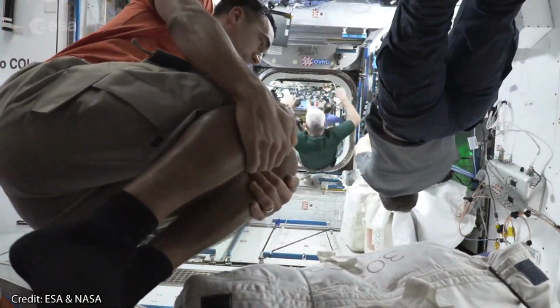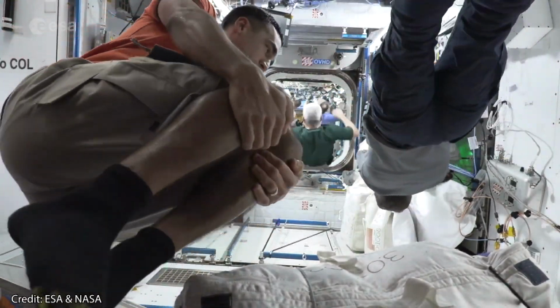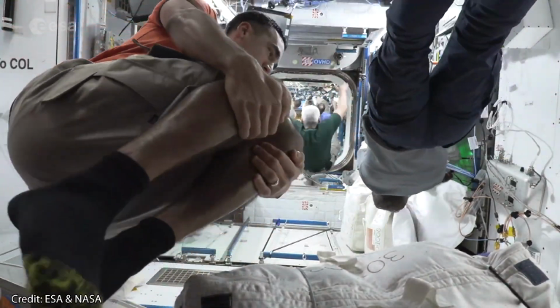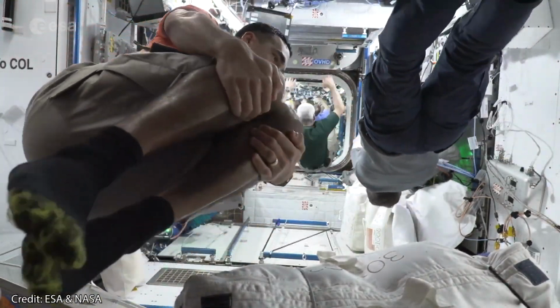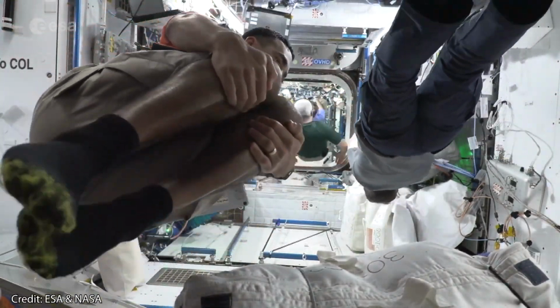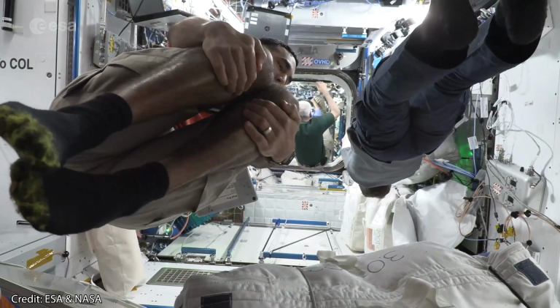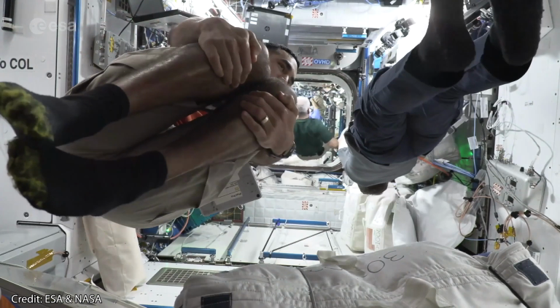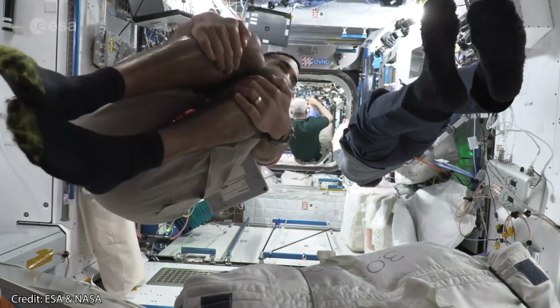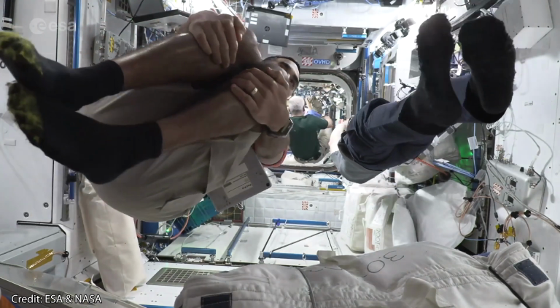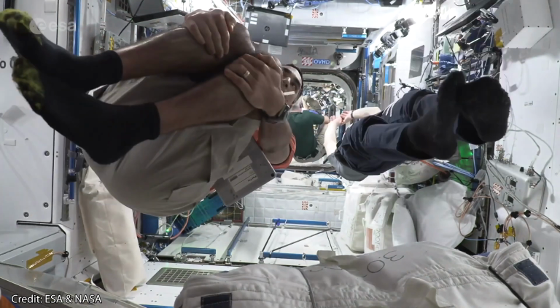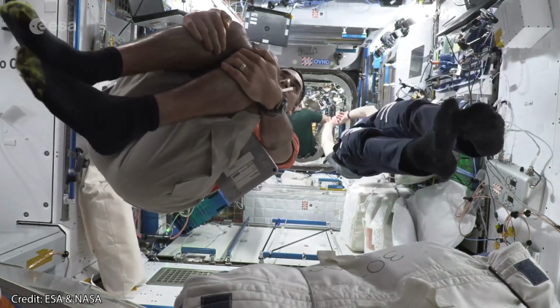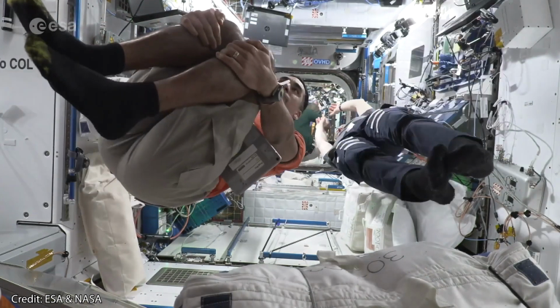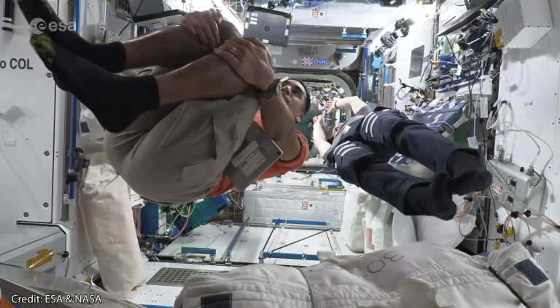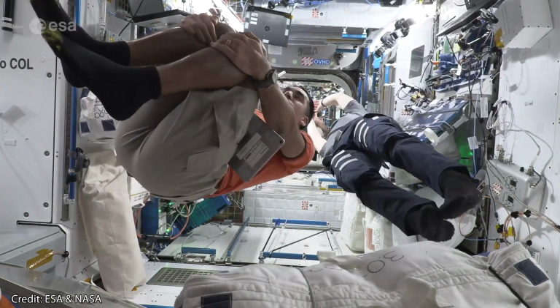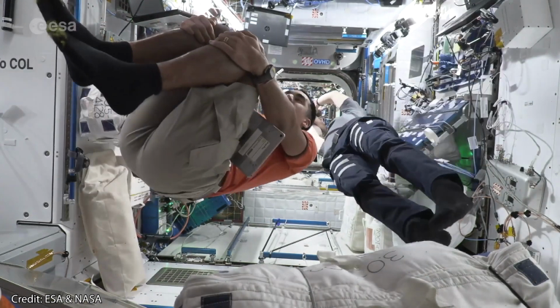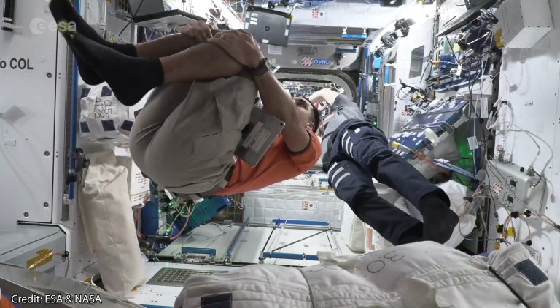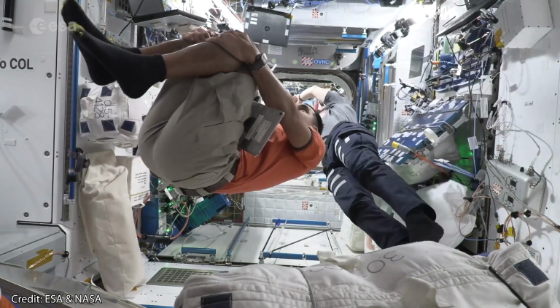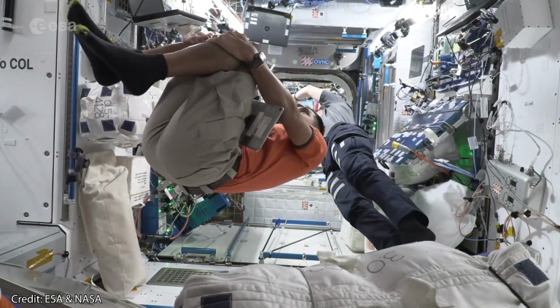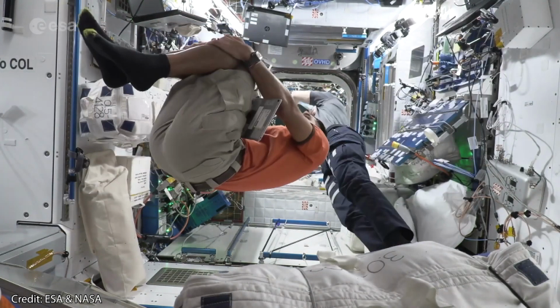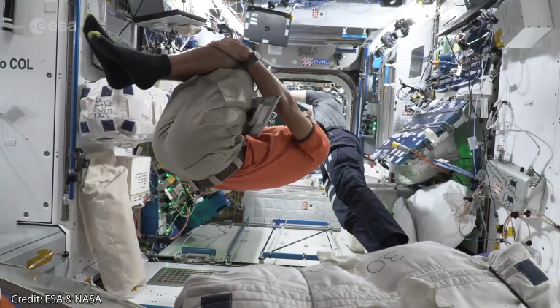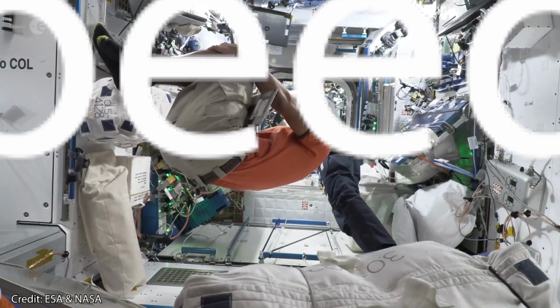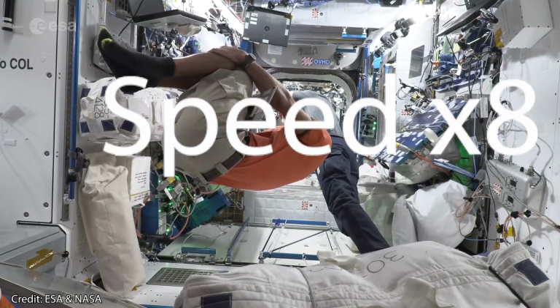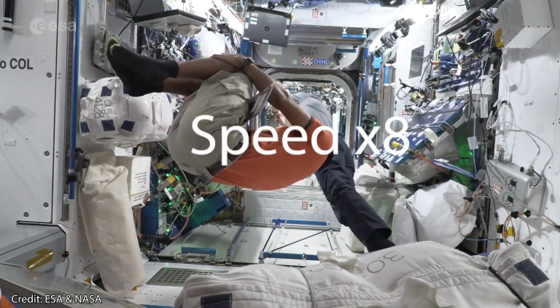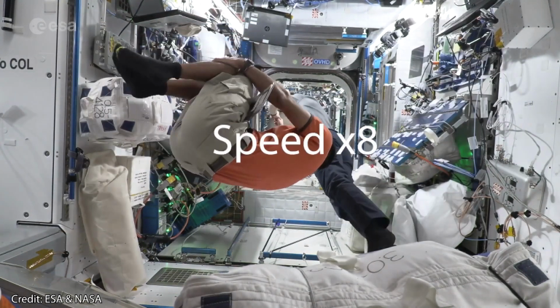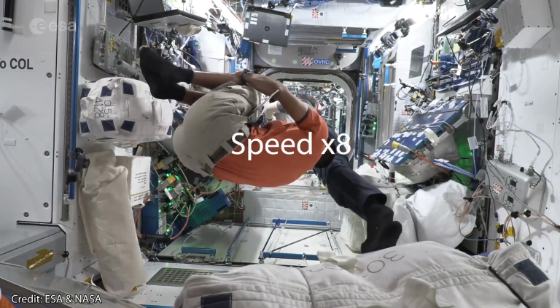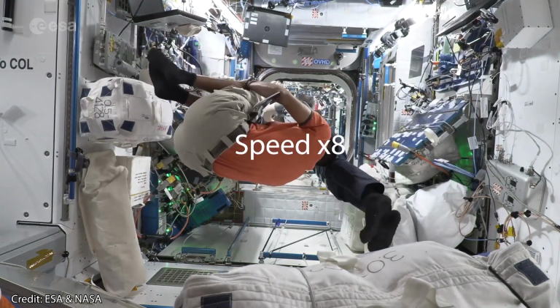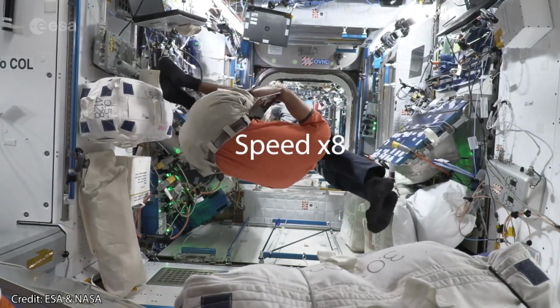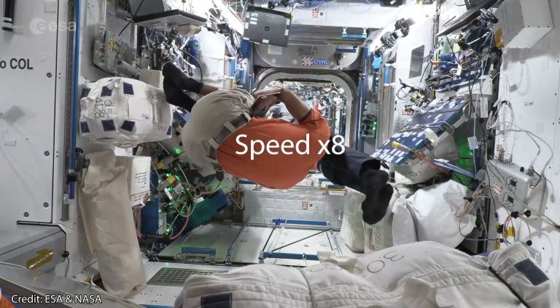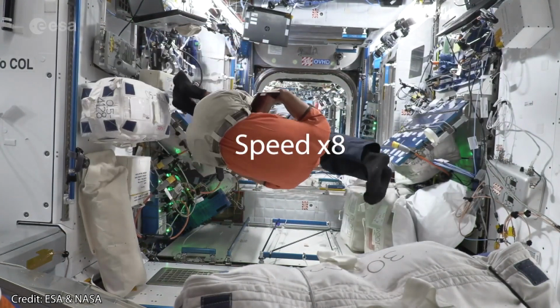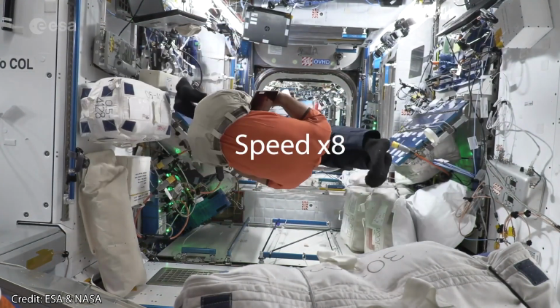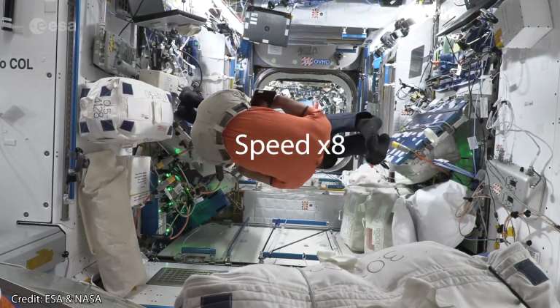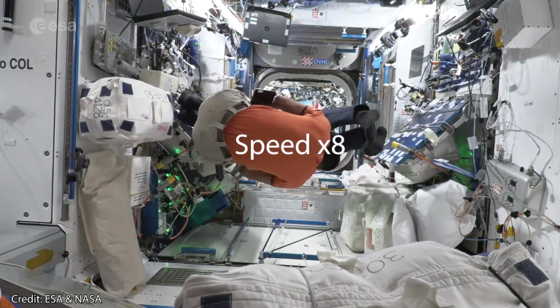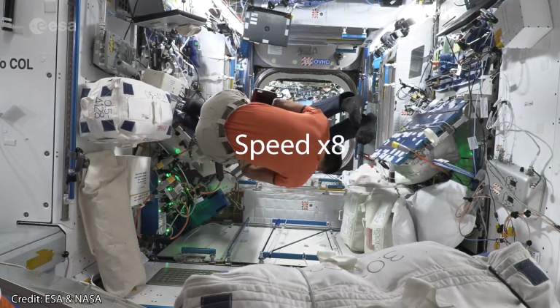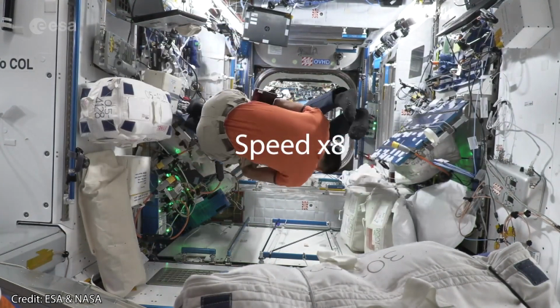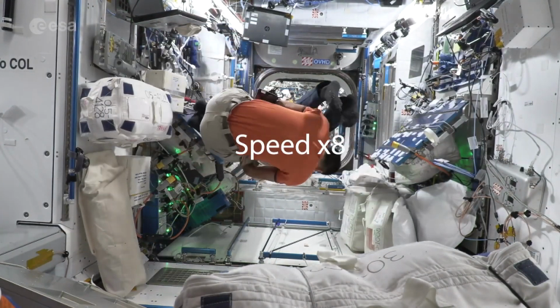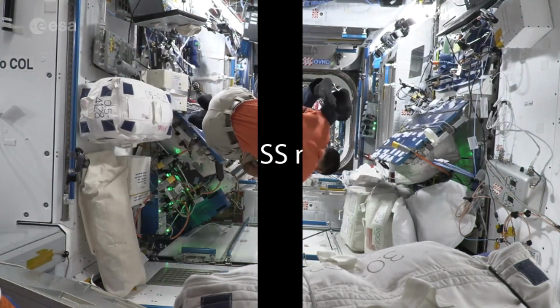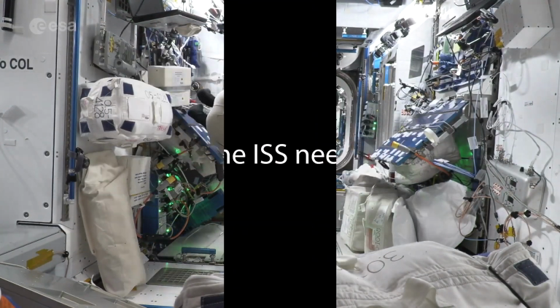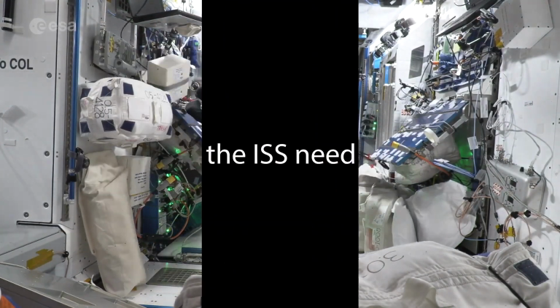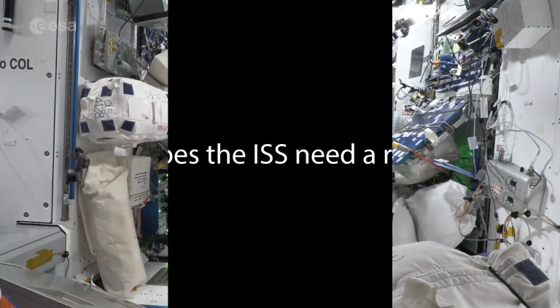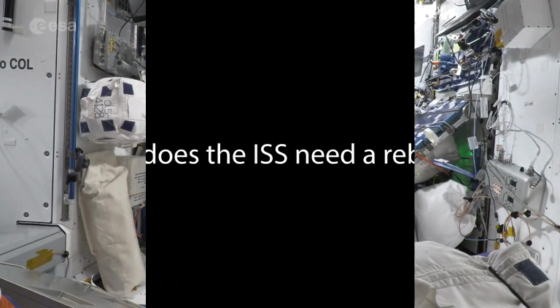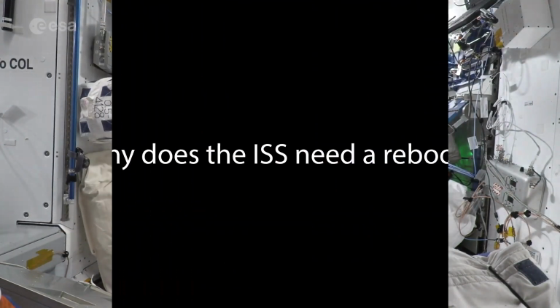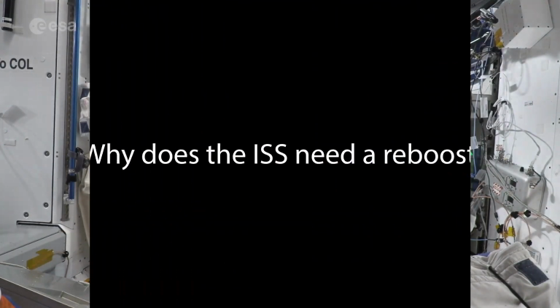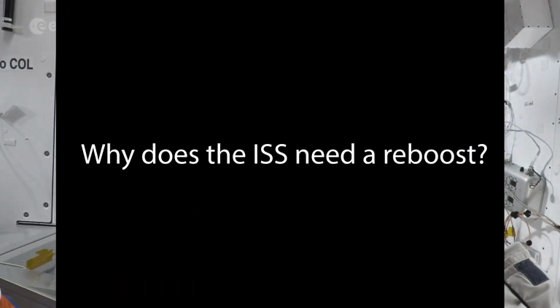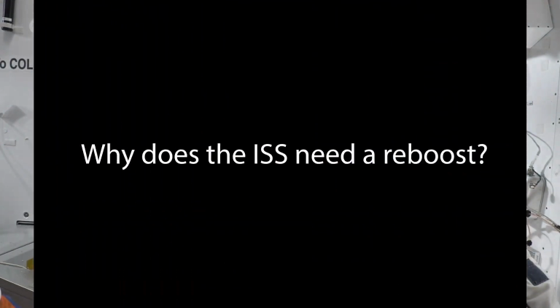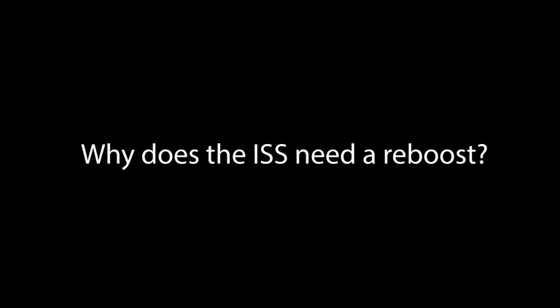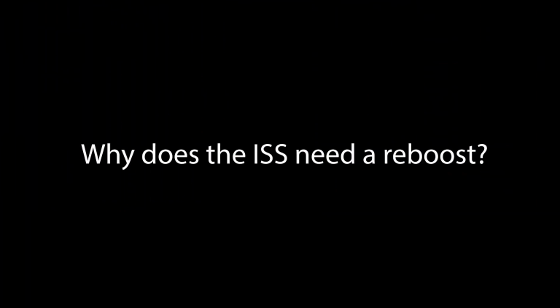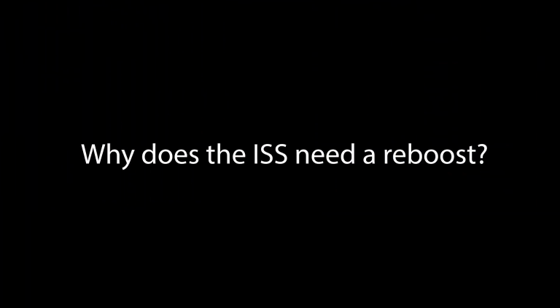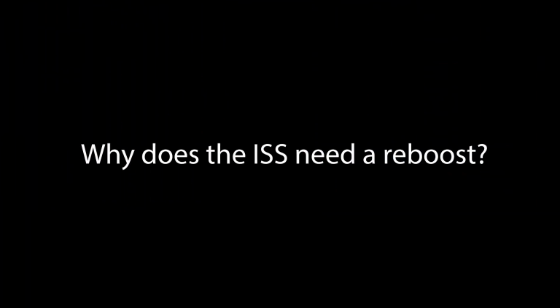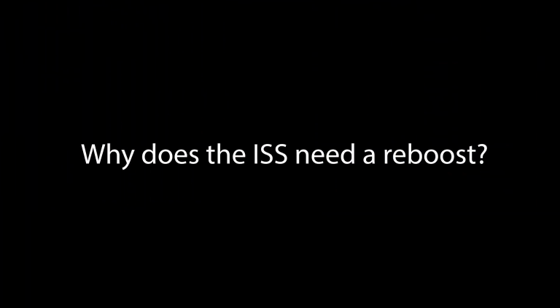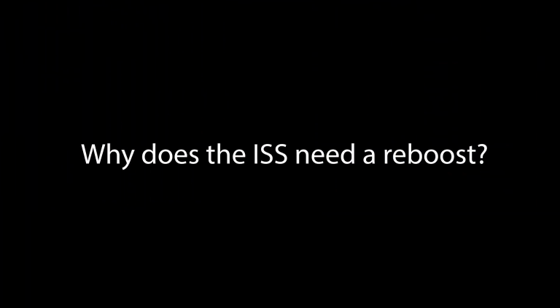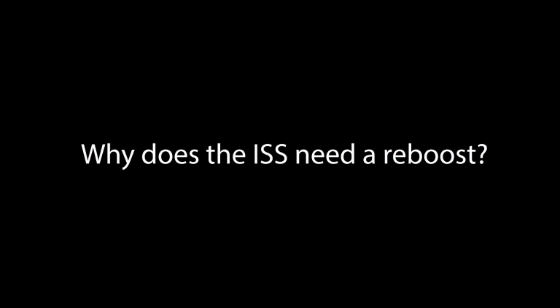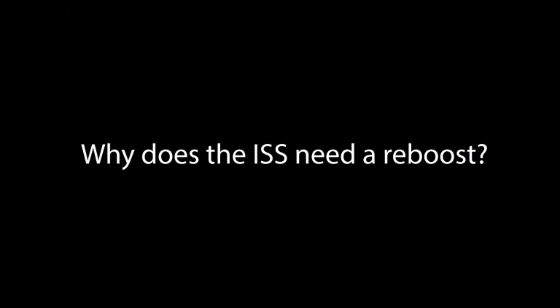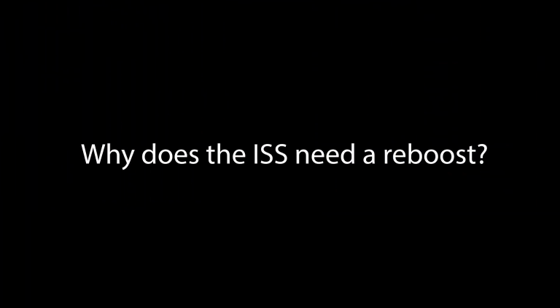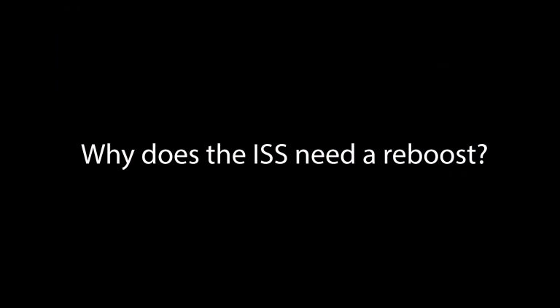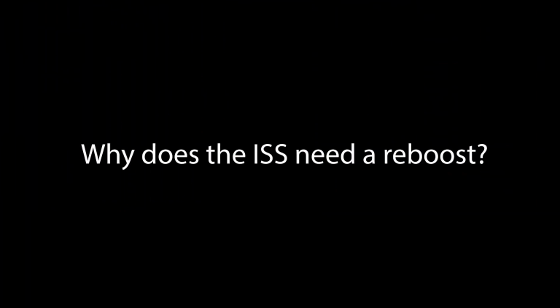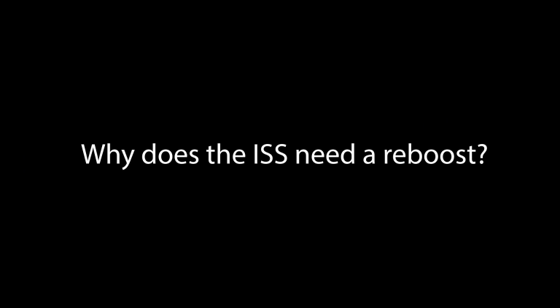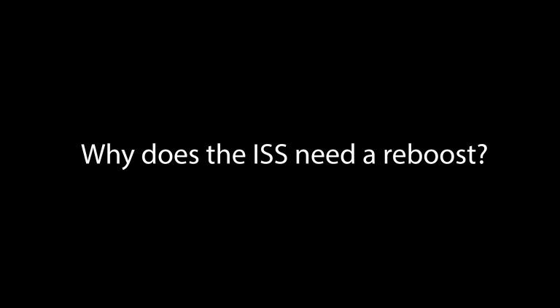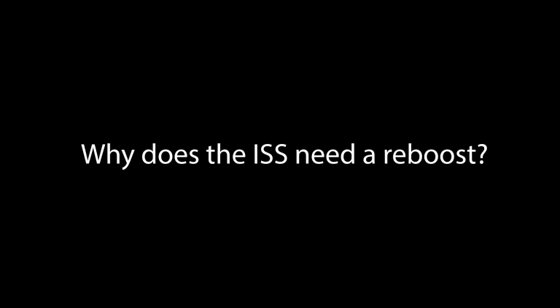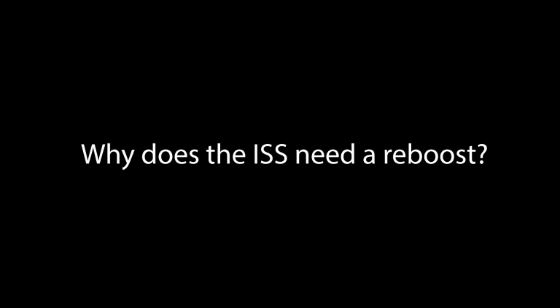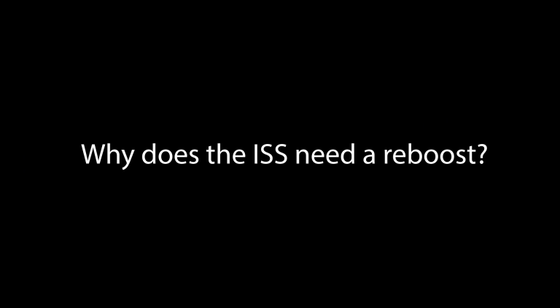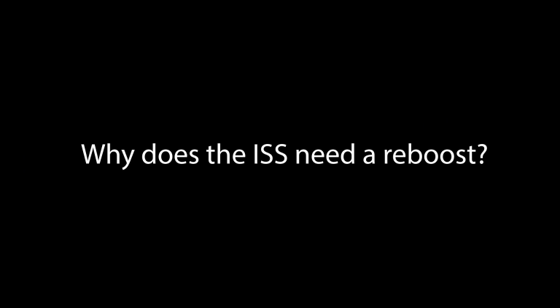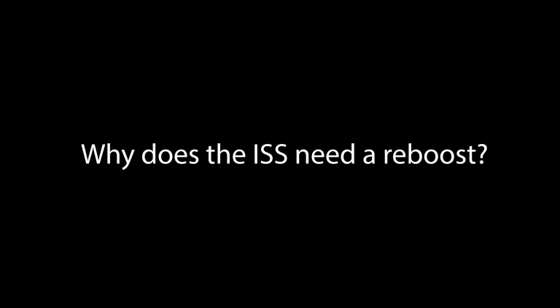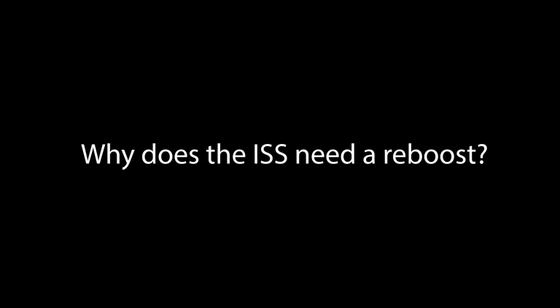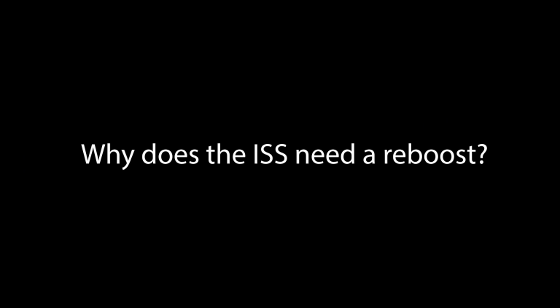In fact, this footage has been sped up 8 times. But why does the ISS need reboosts?